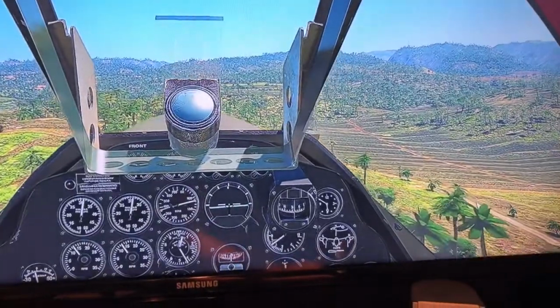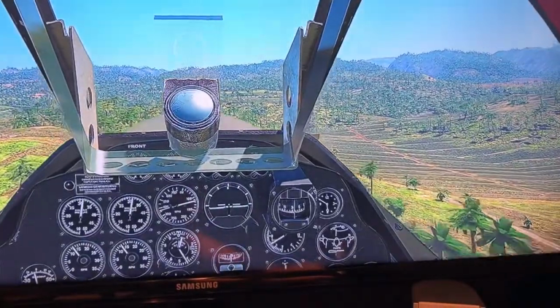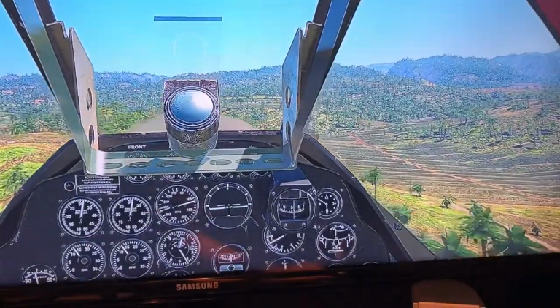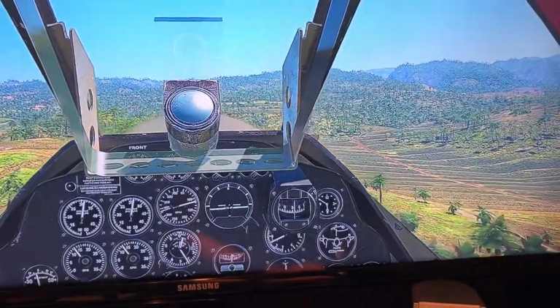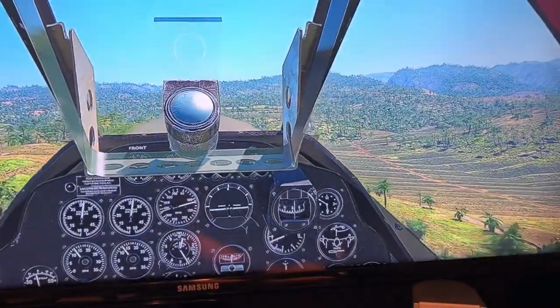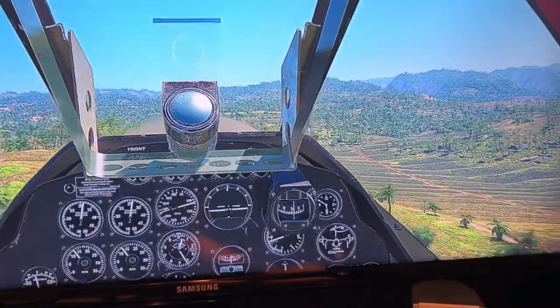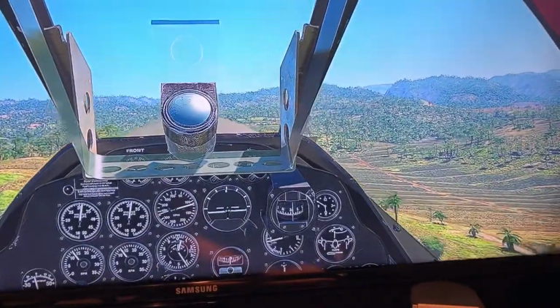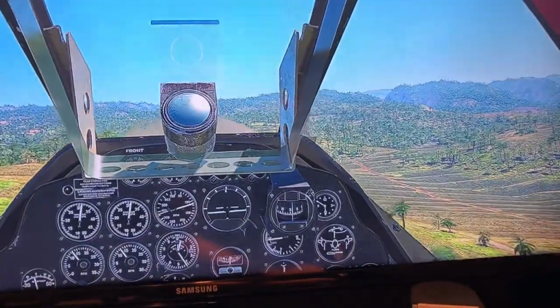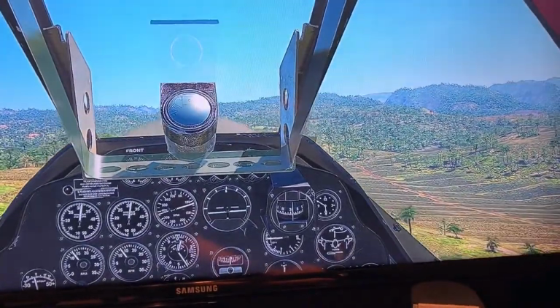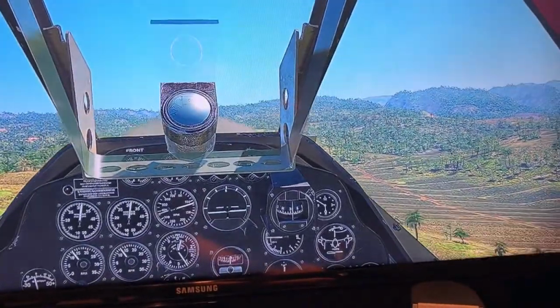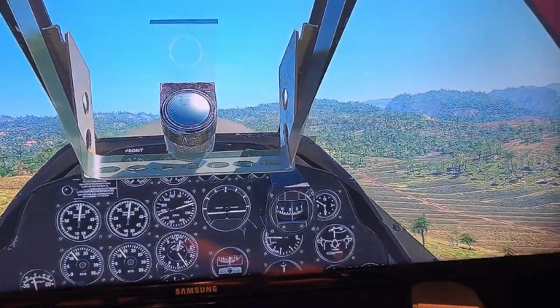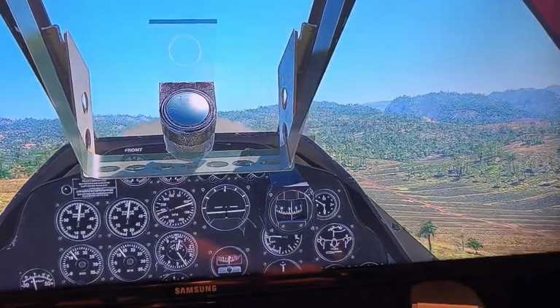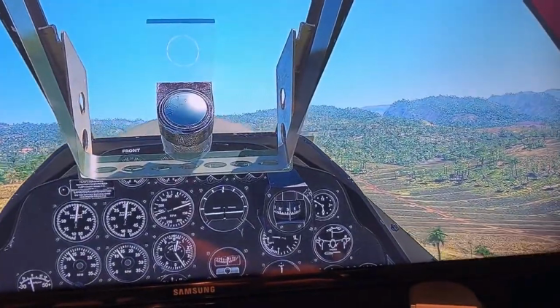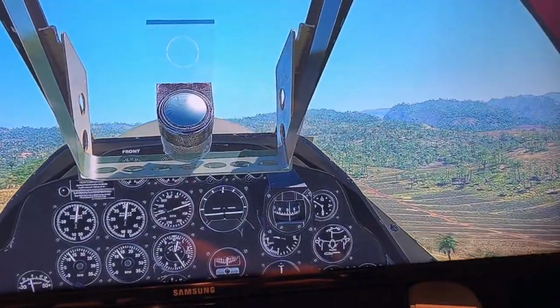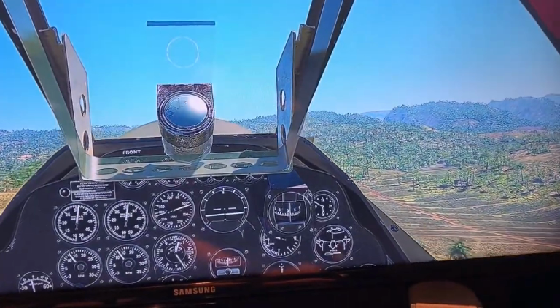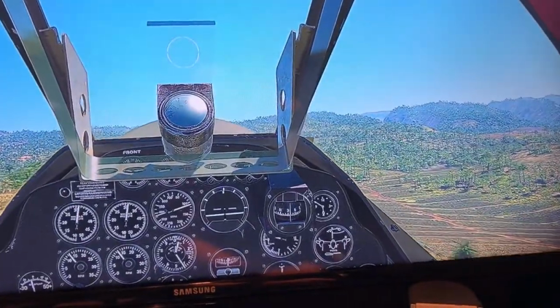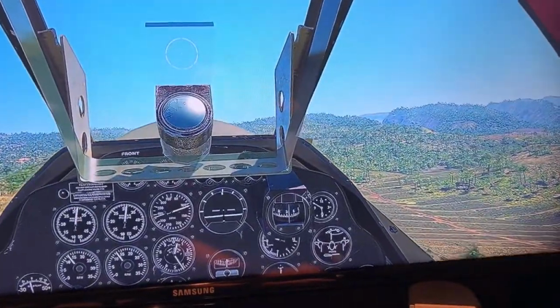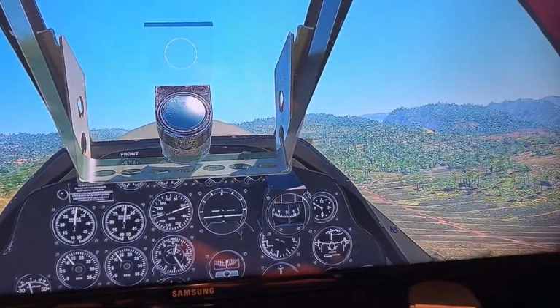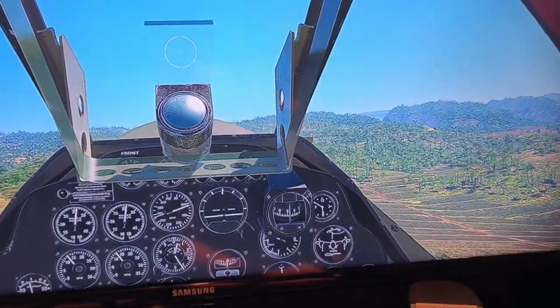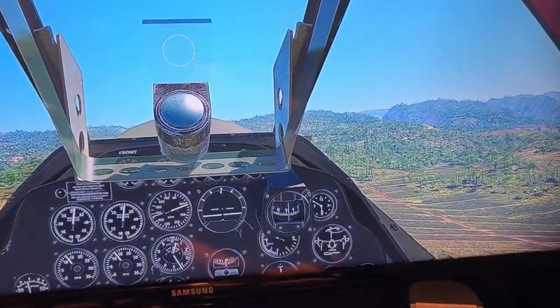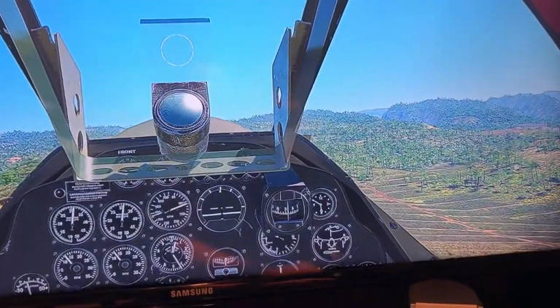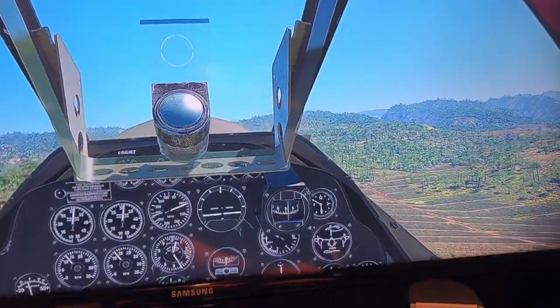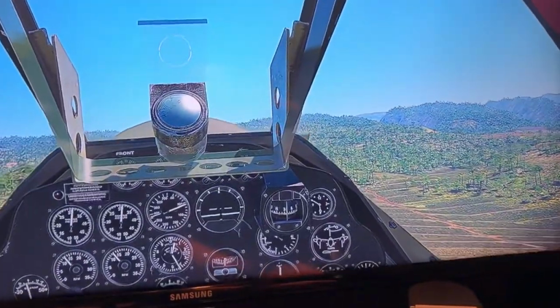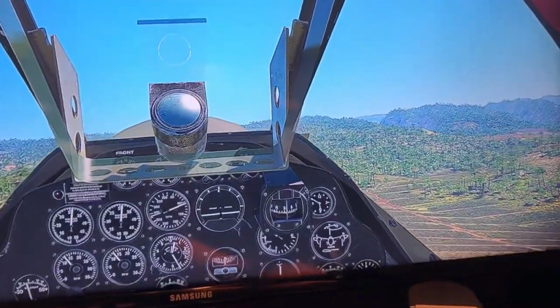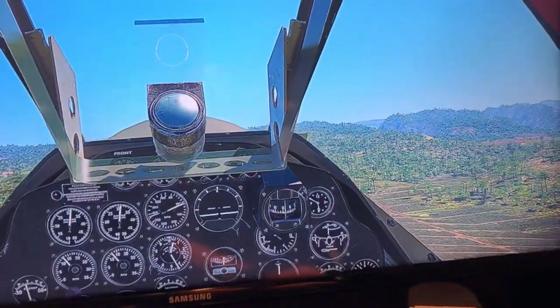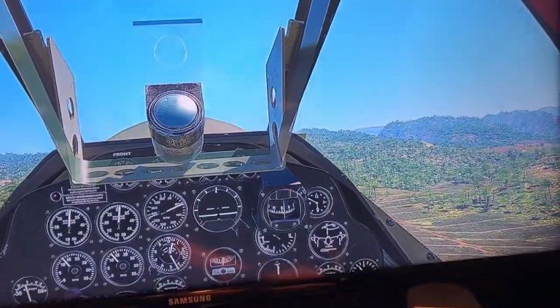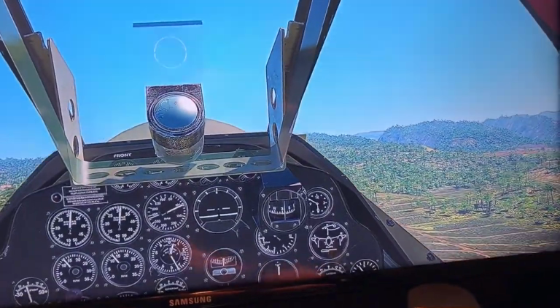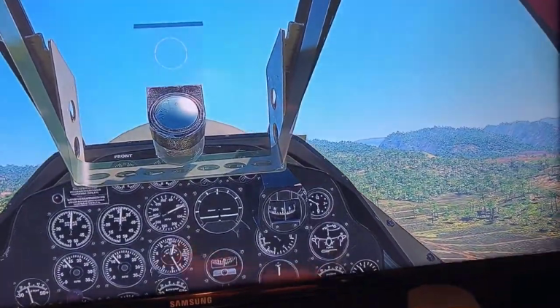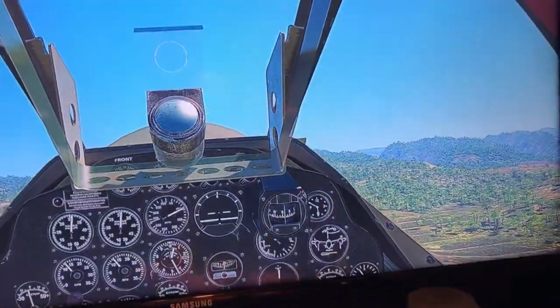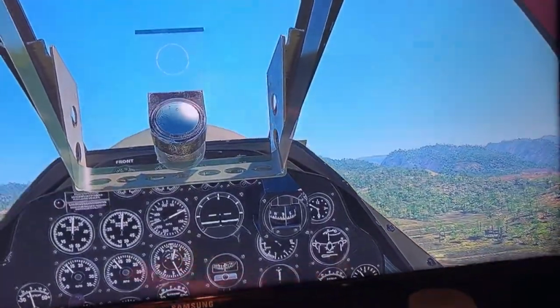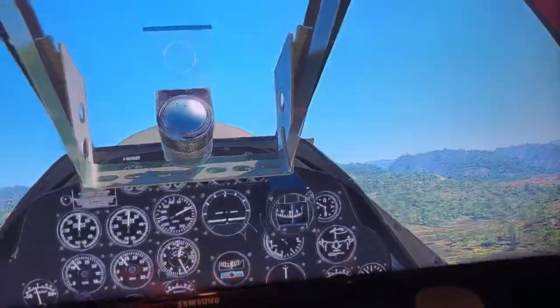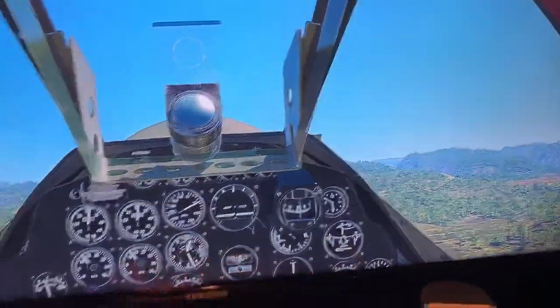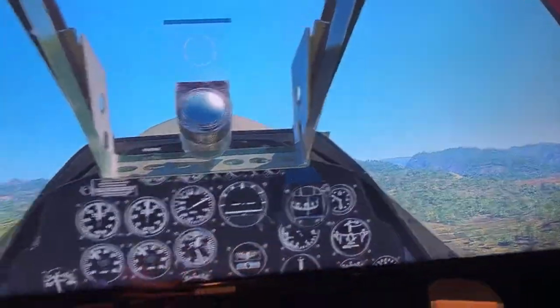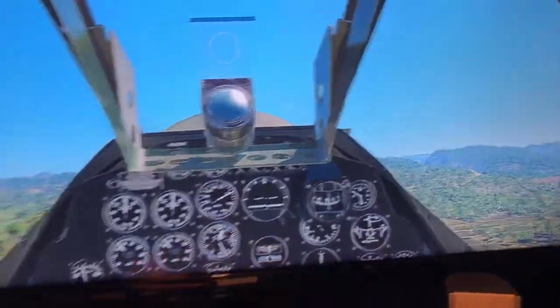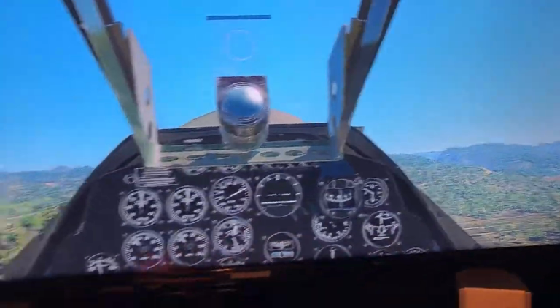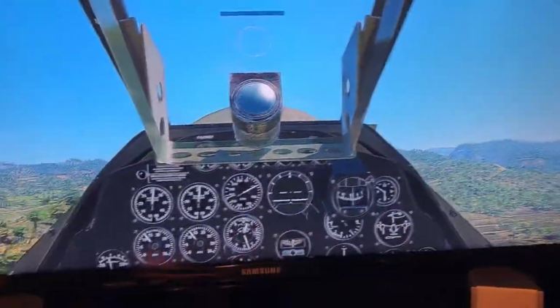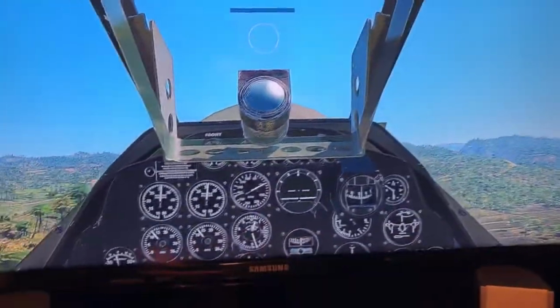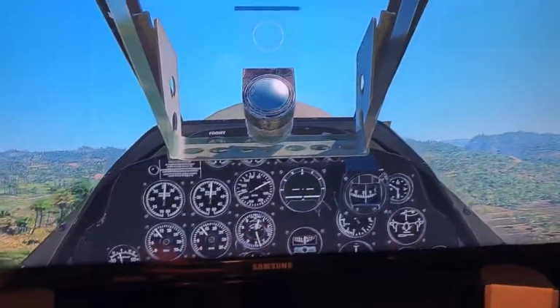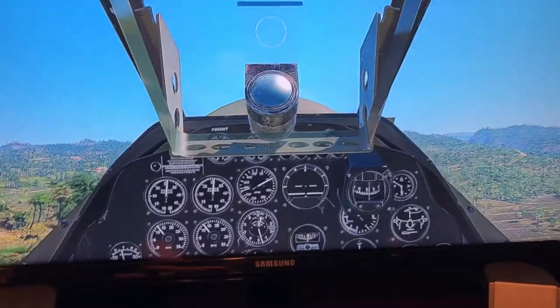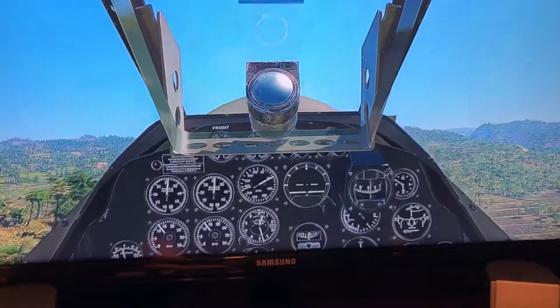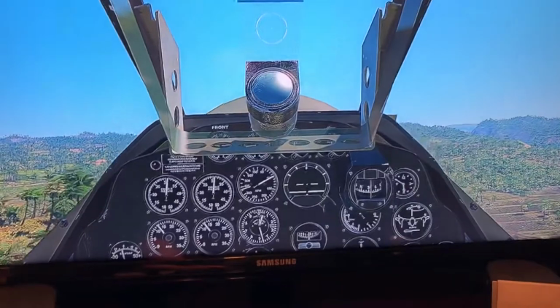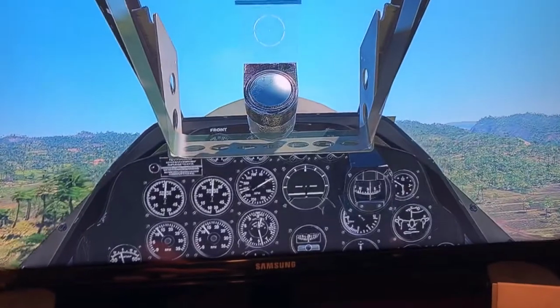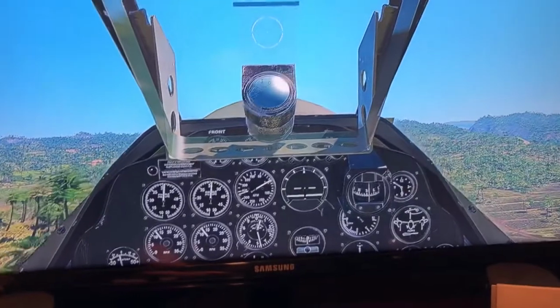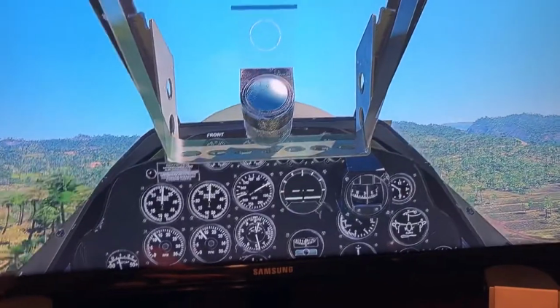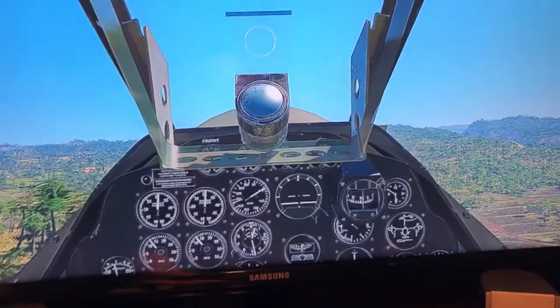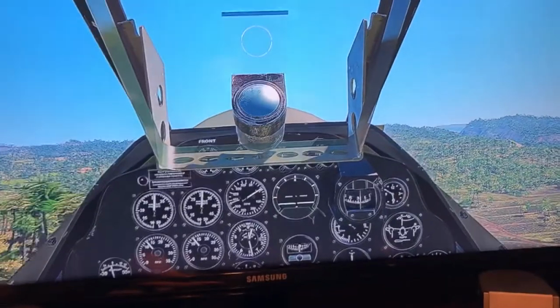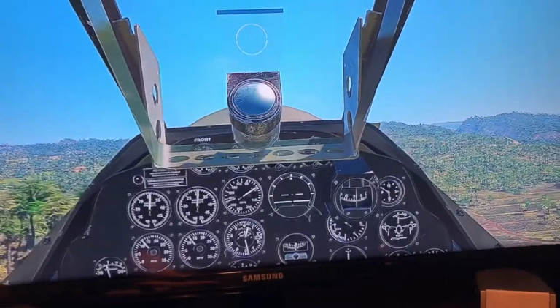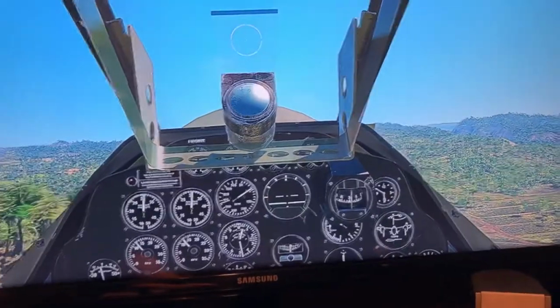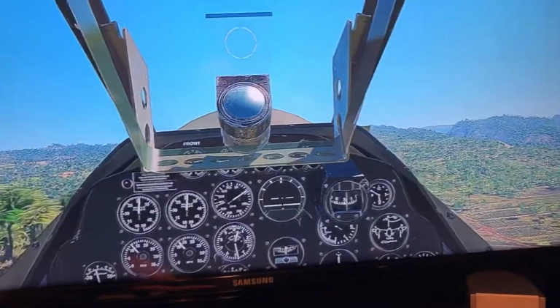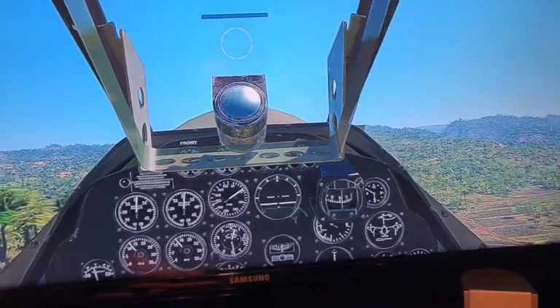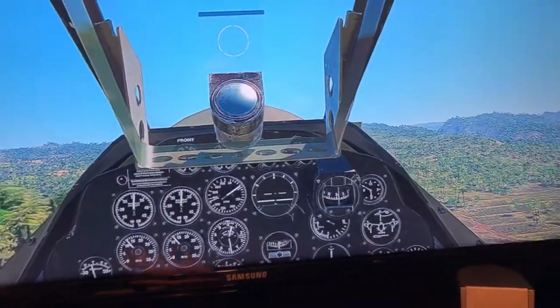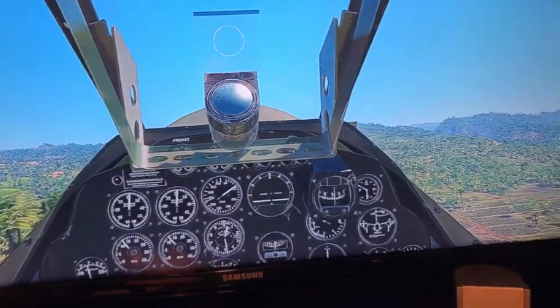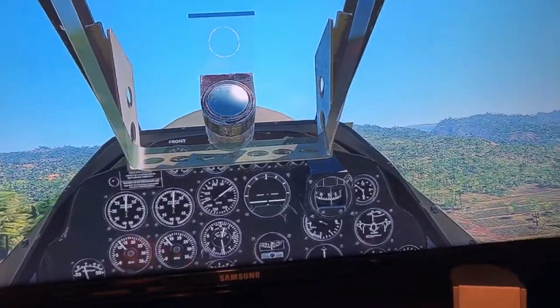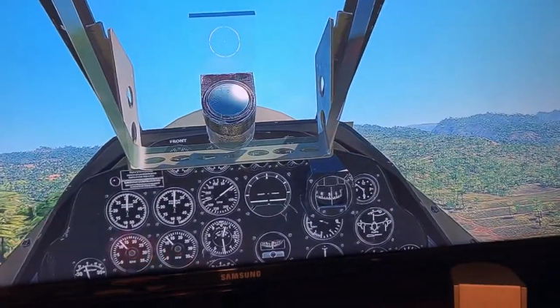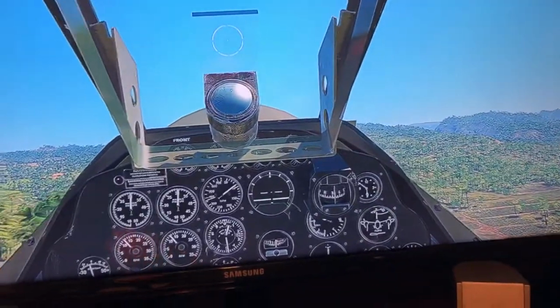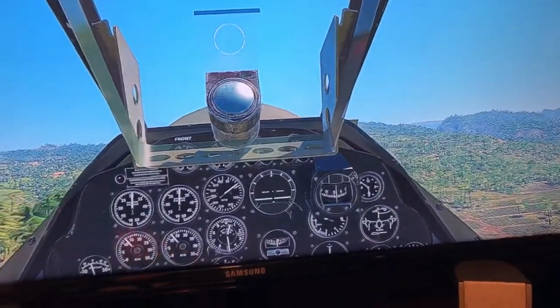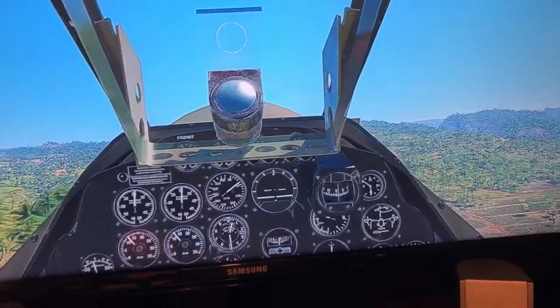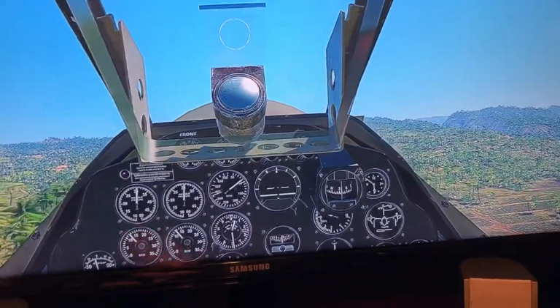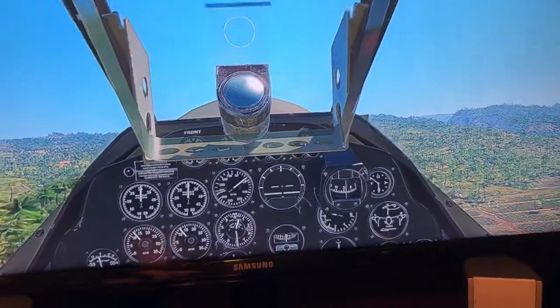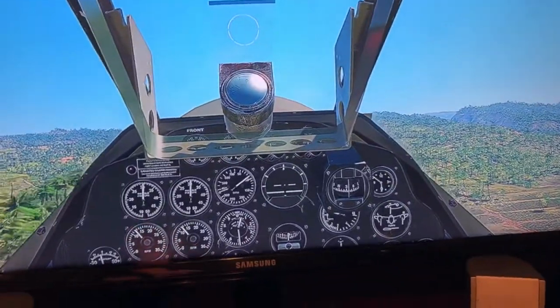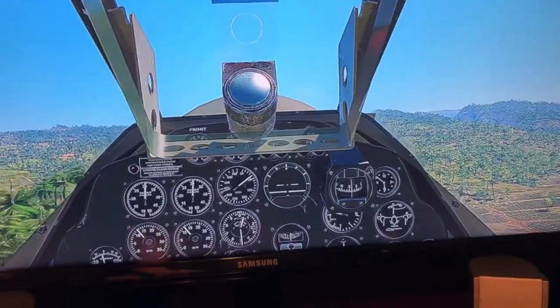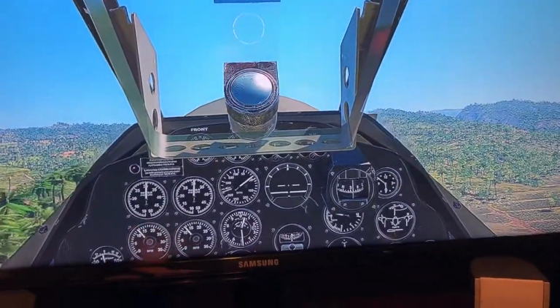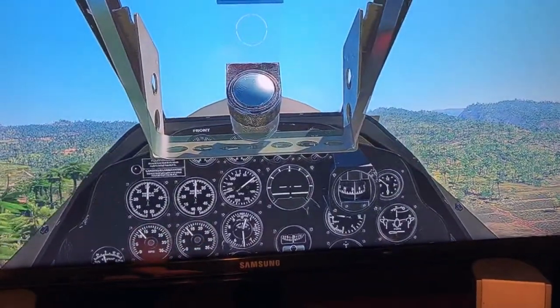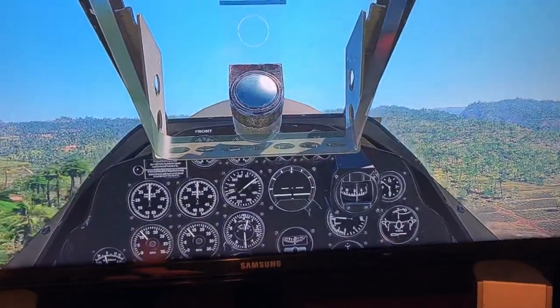I'll post instructions on what you need to set up and what you need to buy. I hope this helps anyone looking for PS4 War Thunder head tracking.